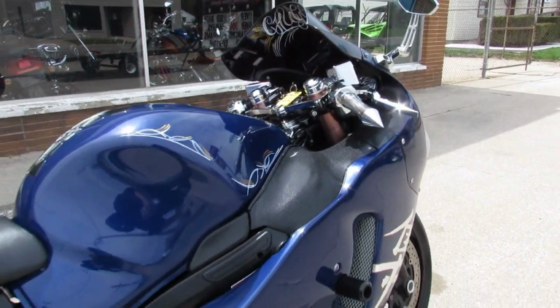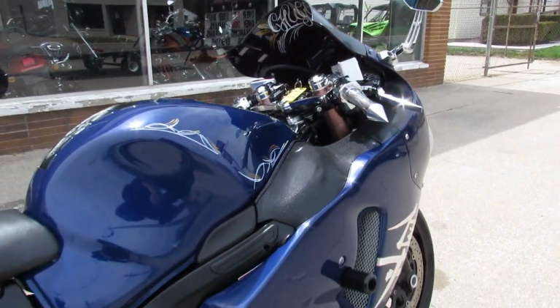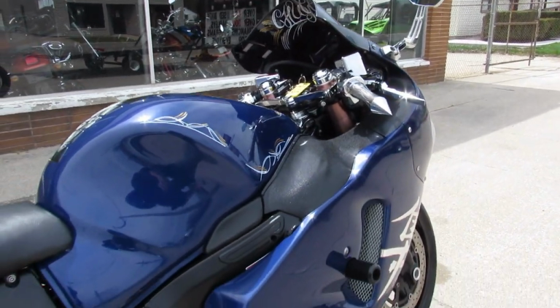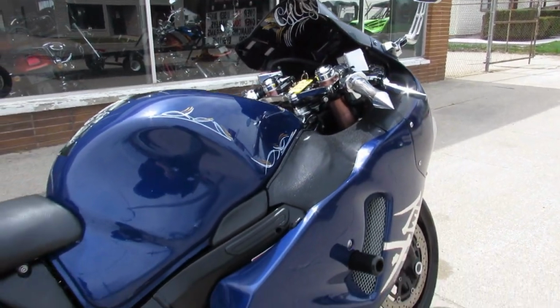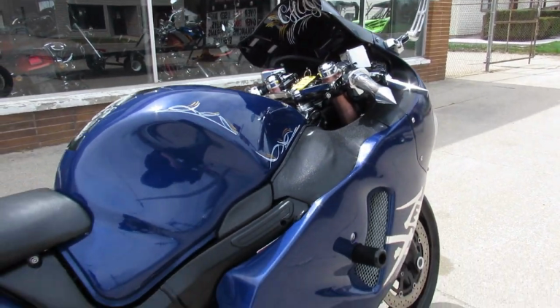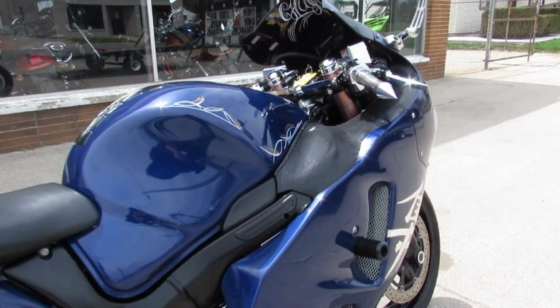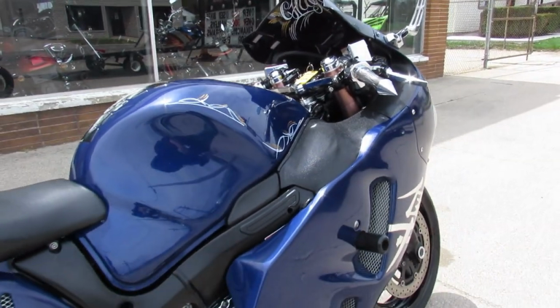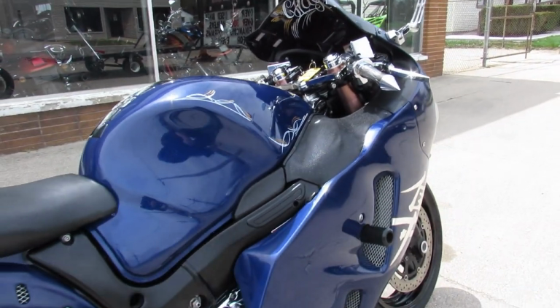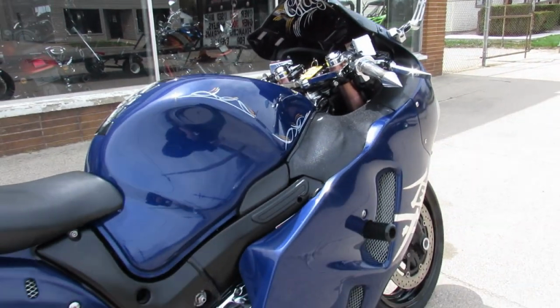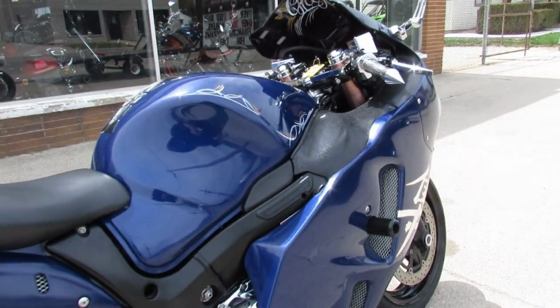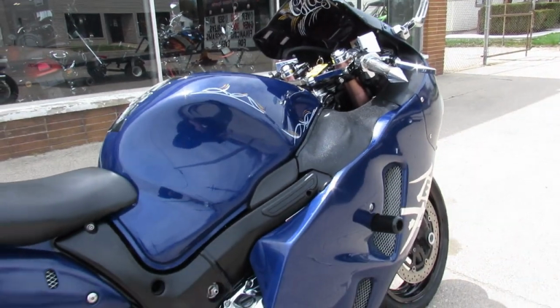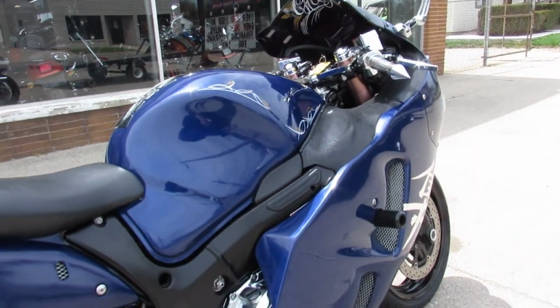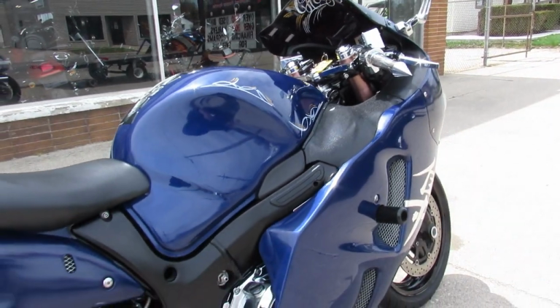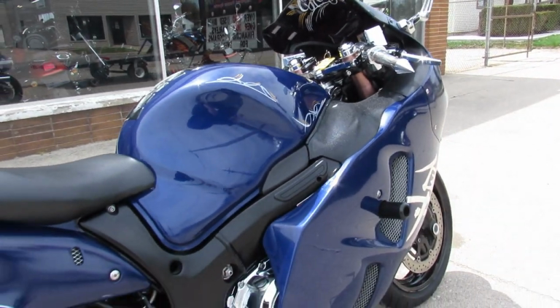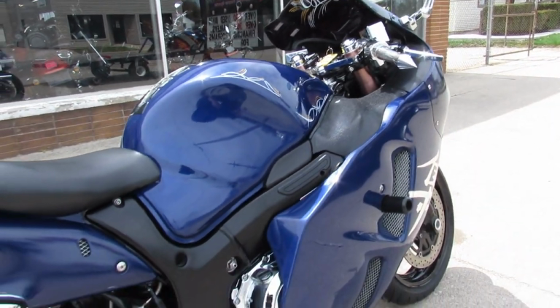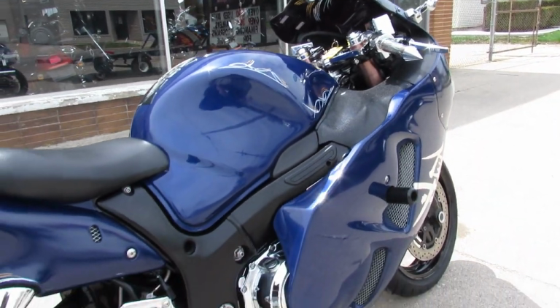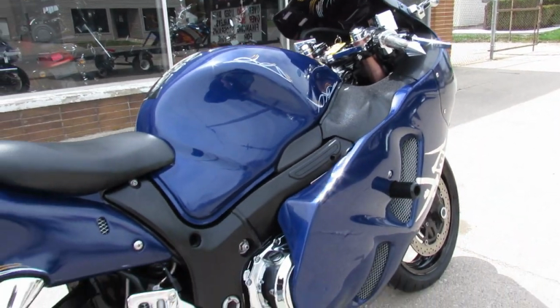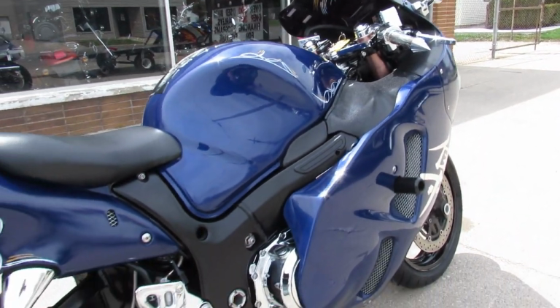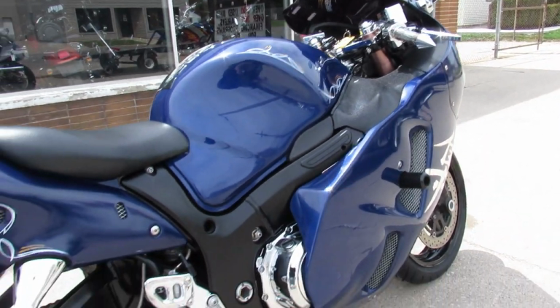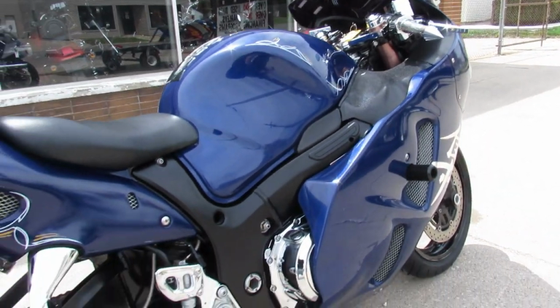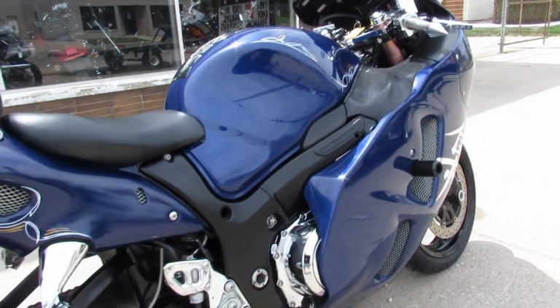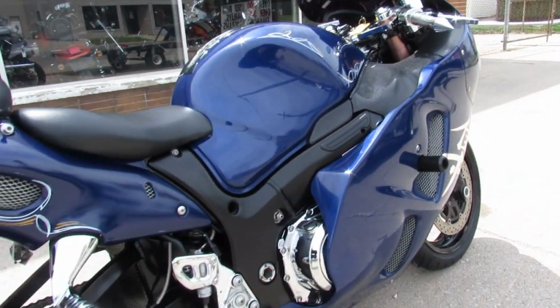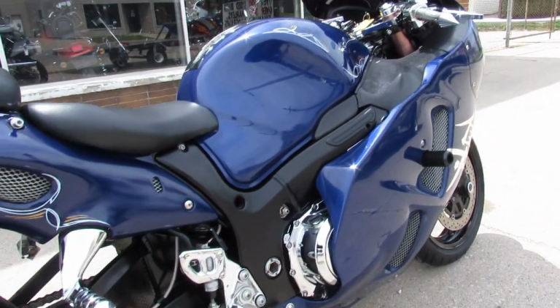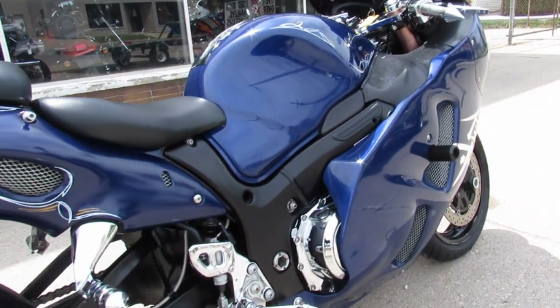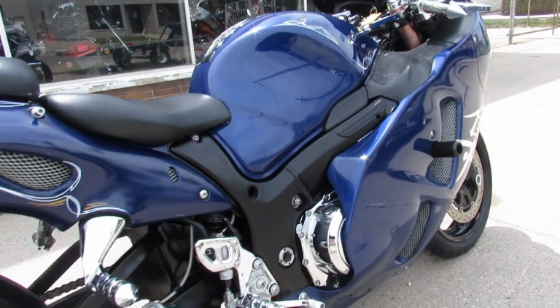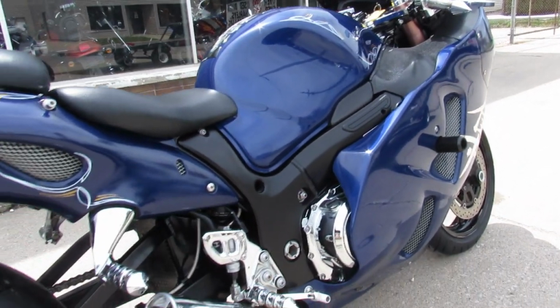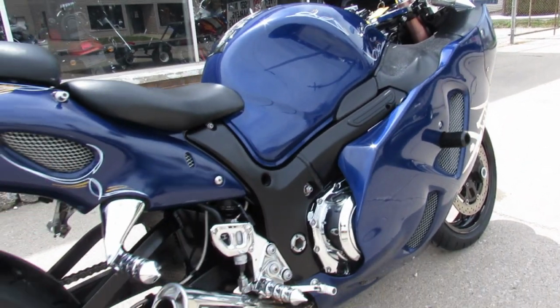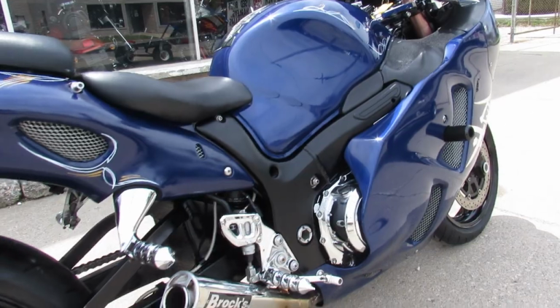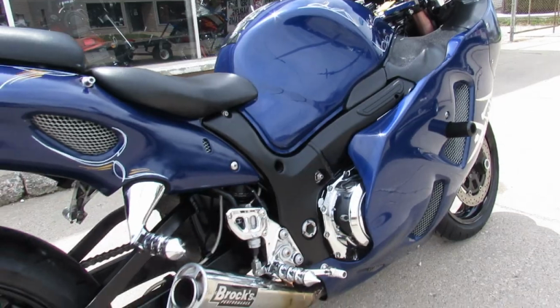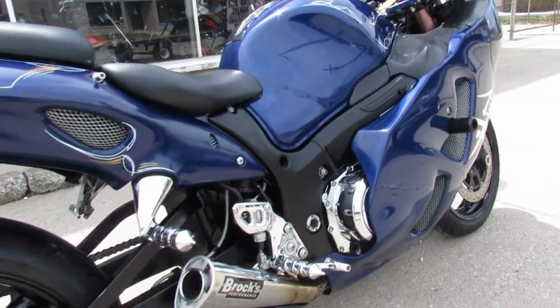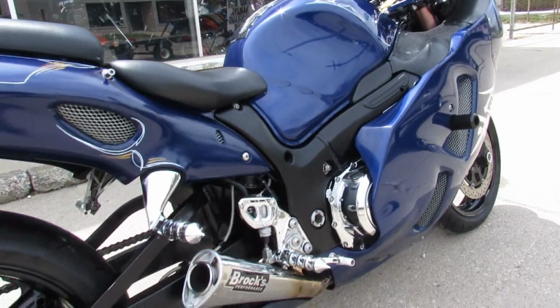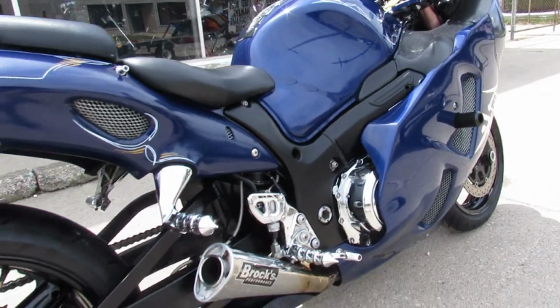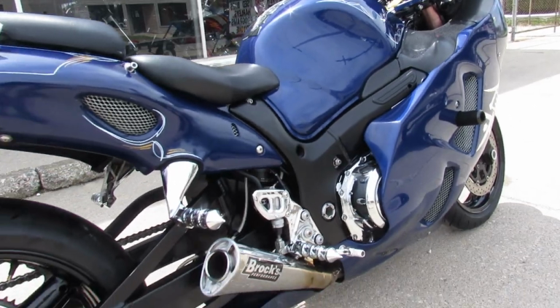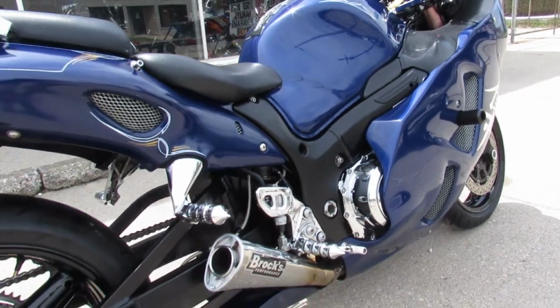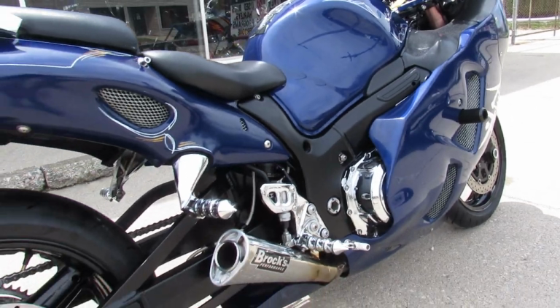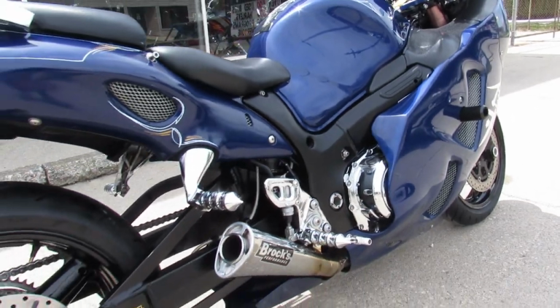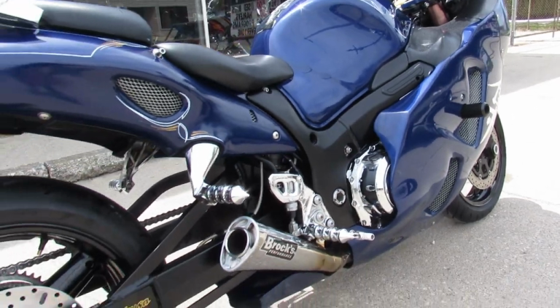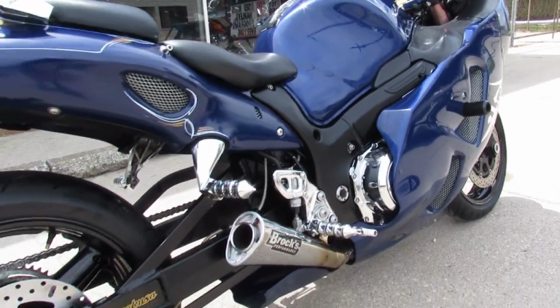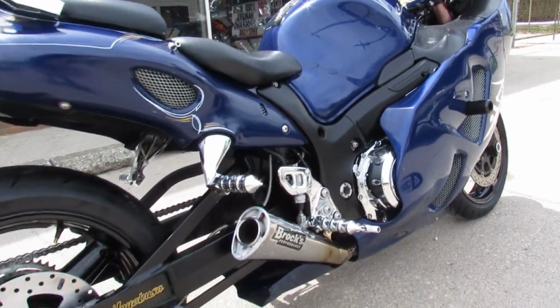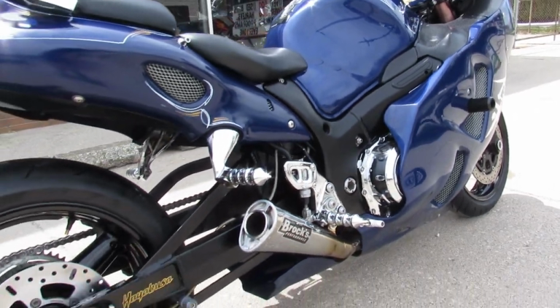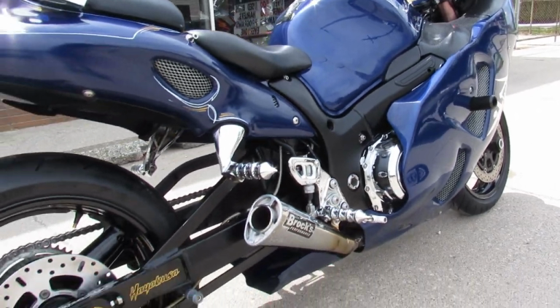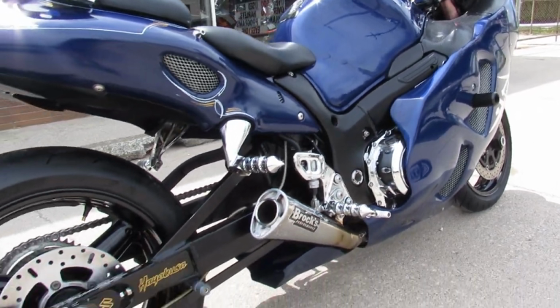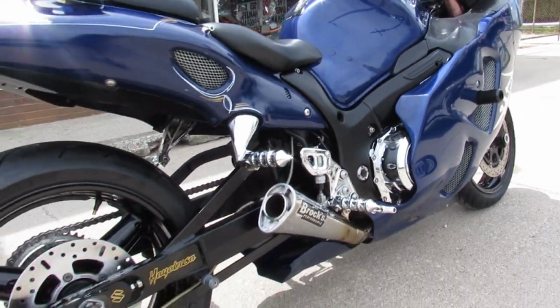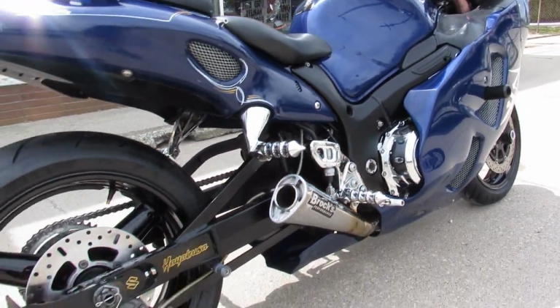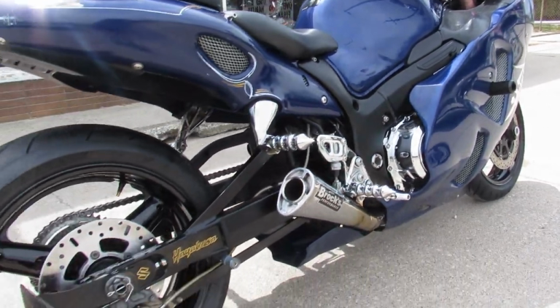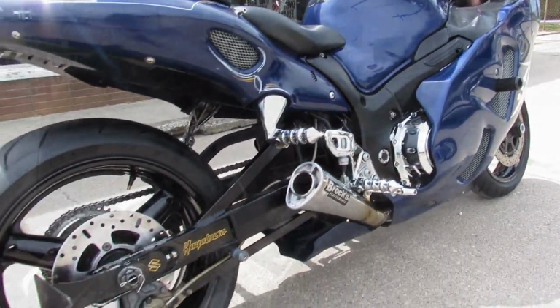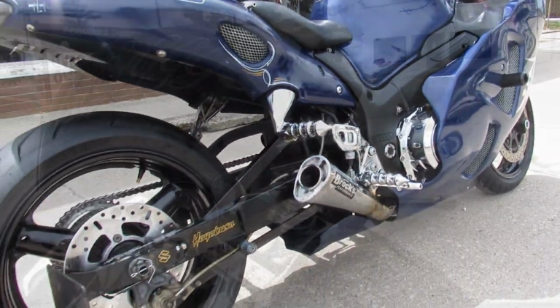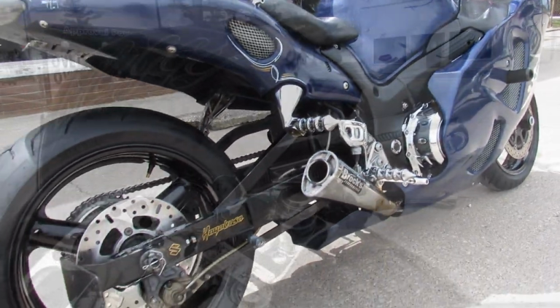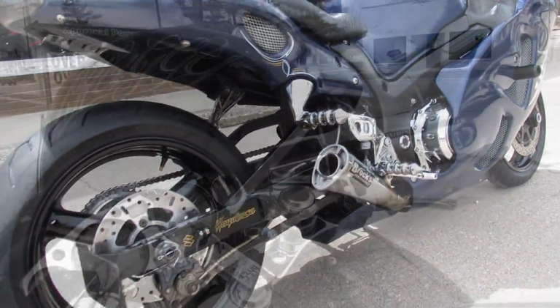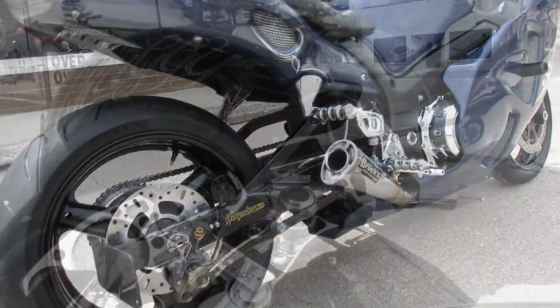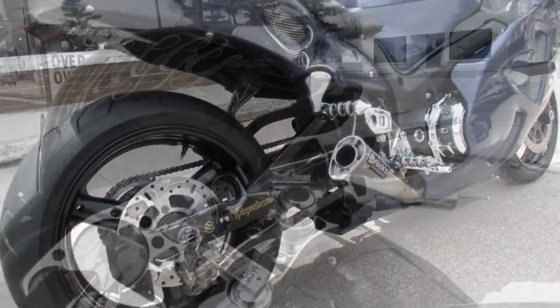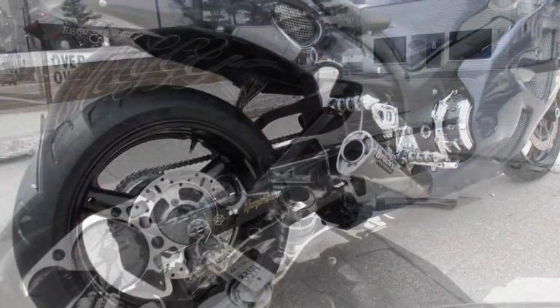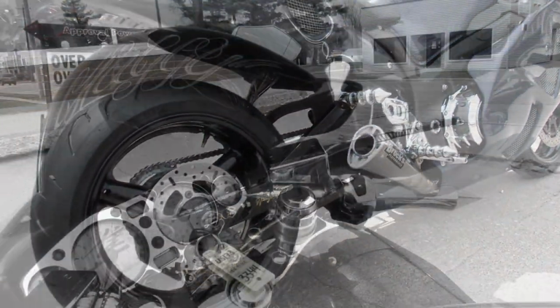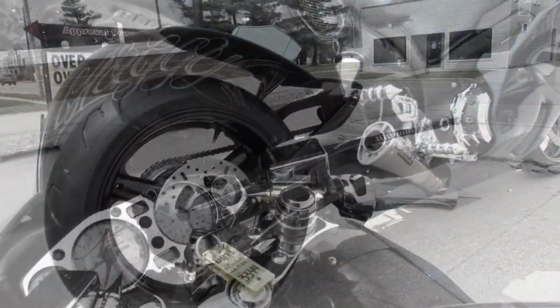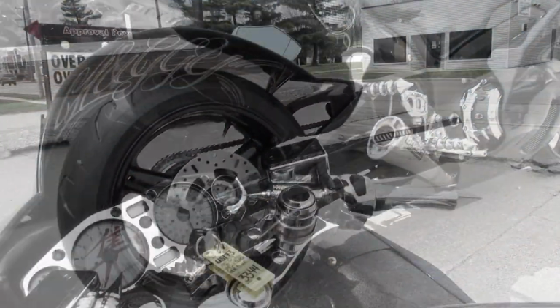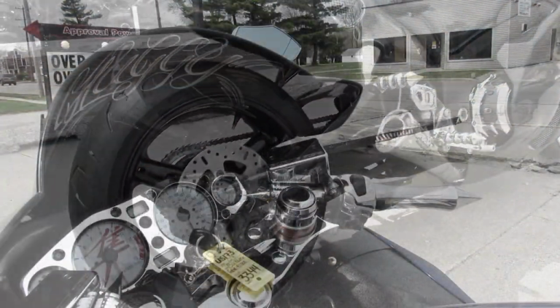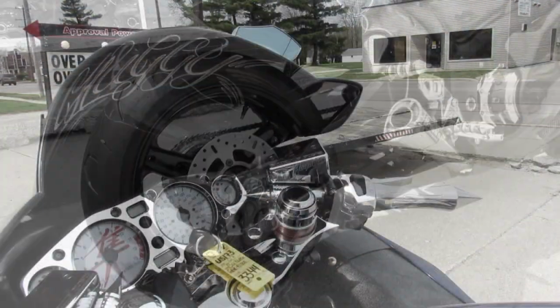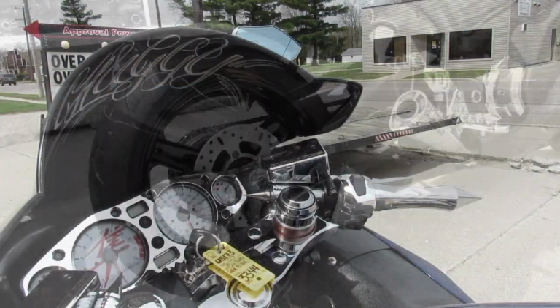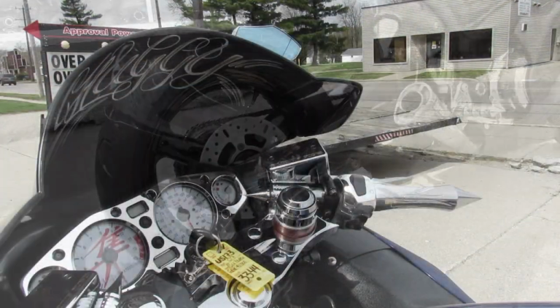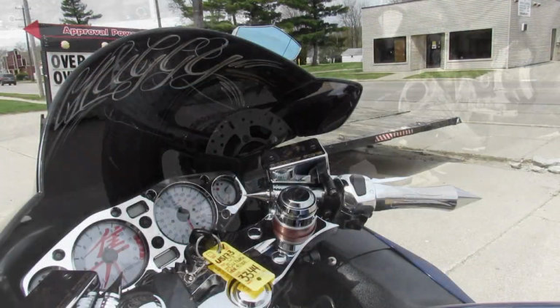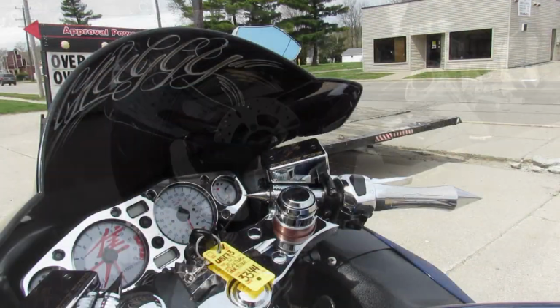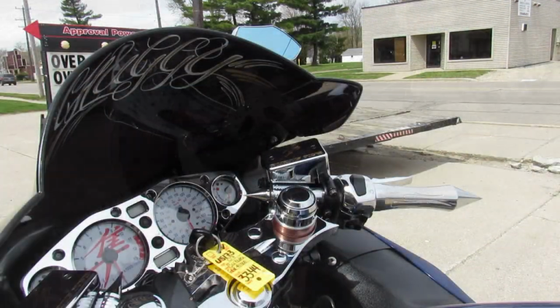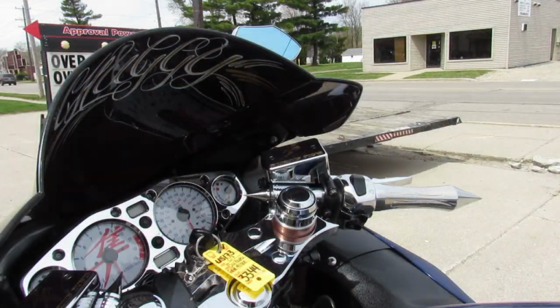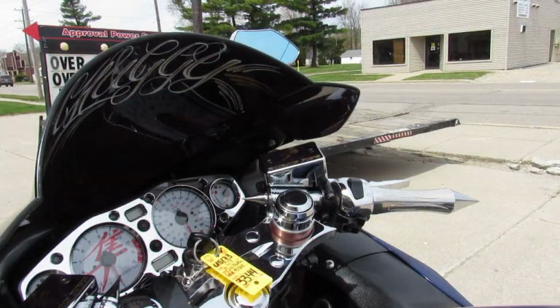This bike's got the Brock's exhaust on it — it makes it sound as cool as it looks. It's just been serviced at the Suzuki dealership and is ready for the road.